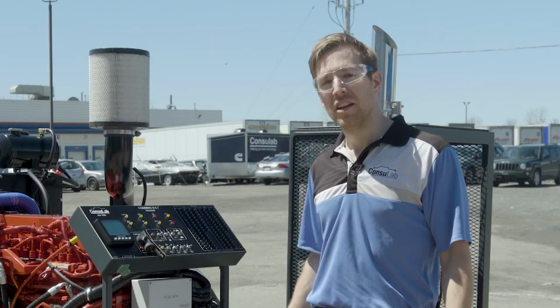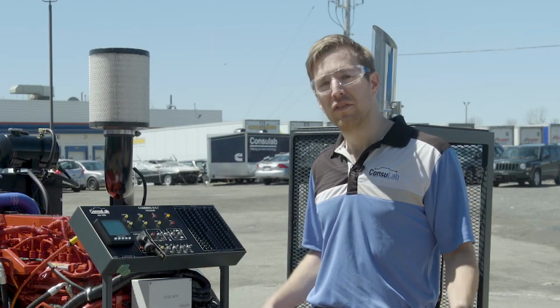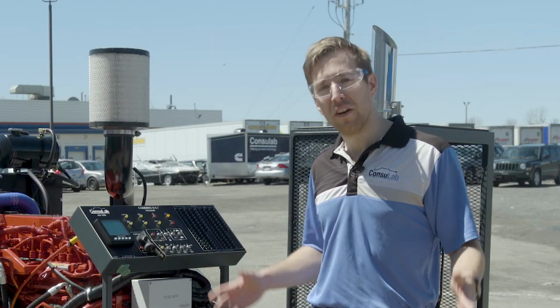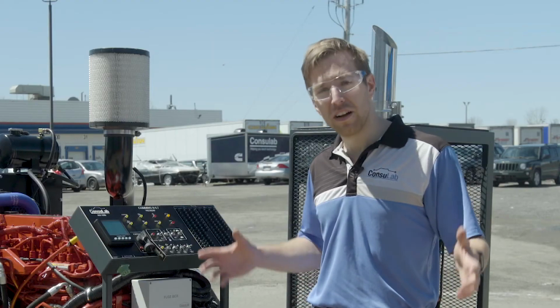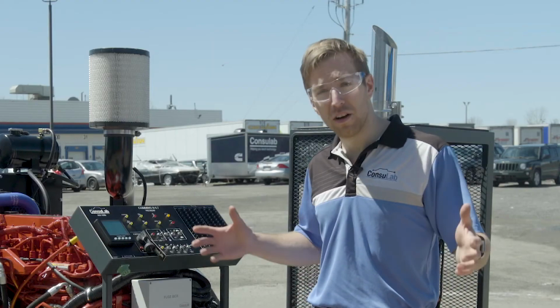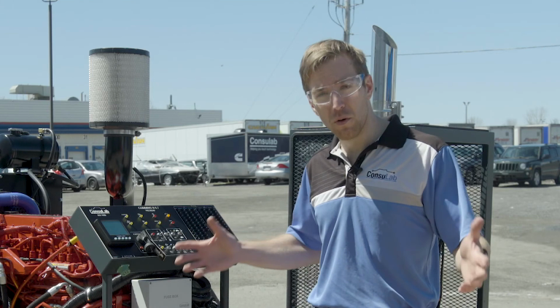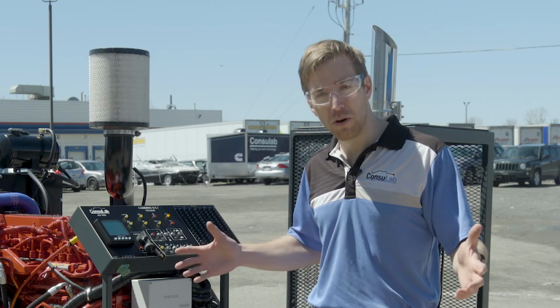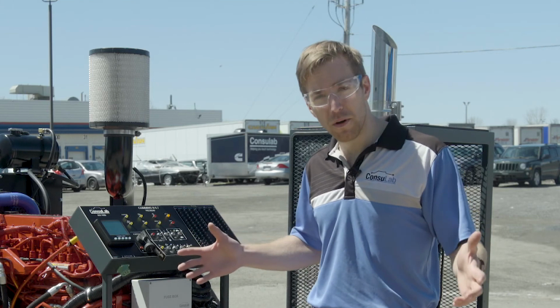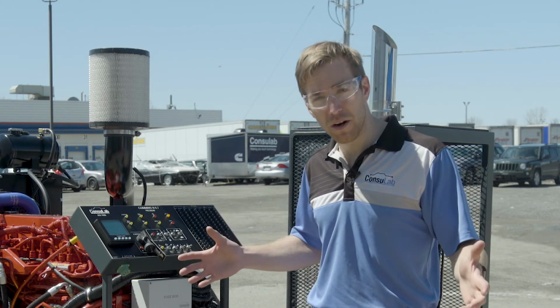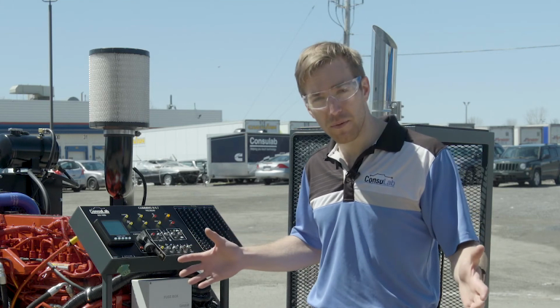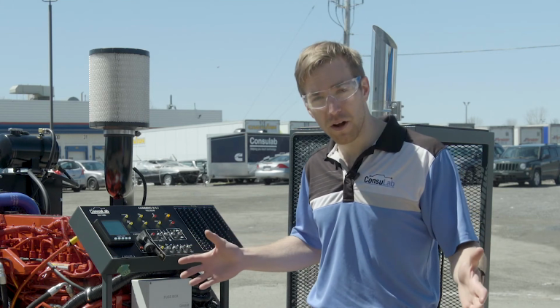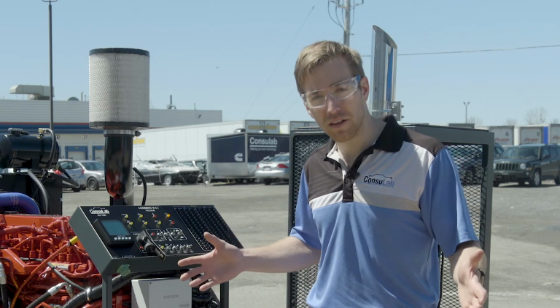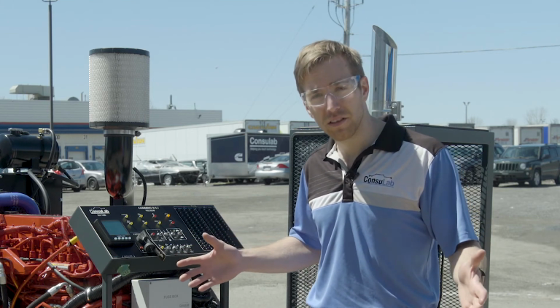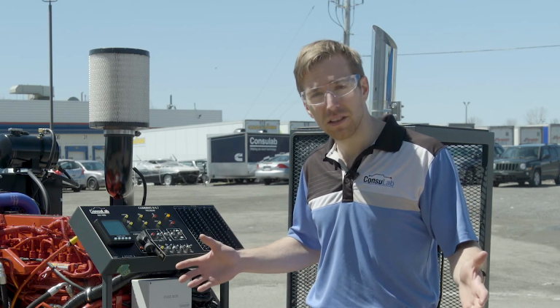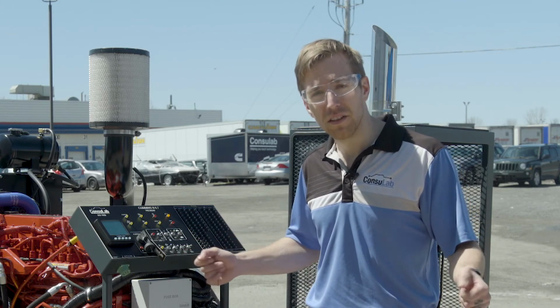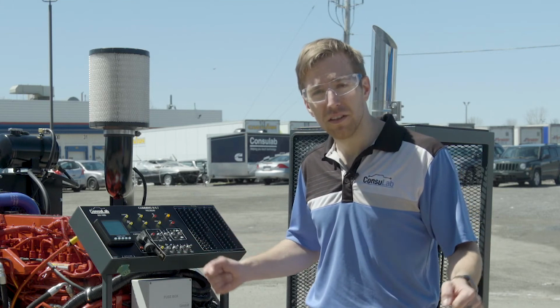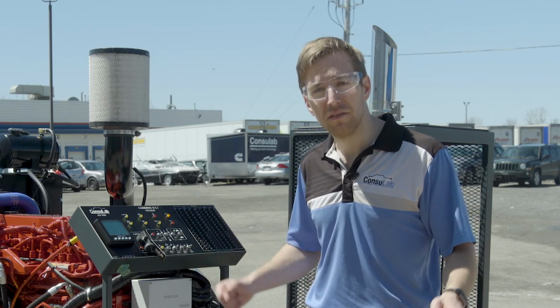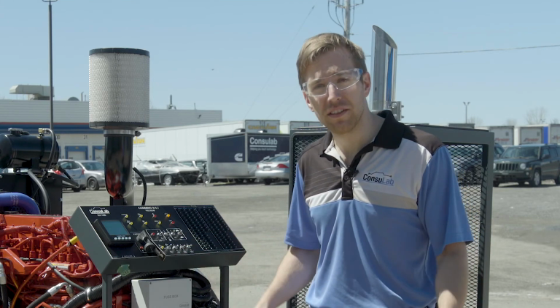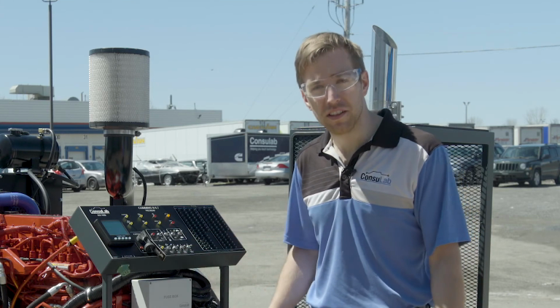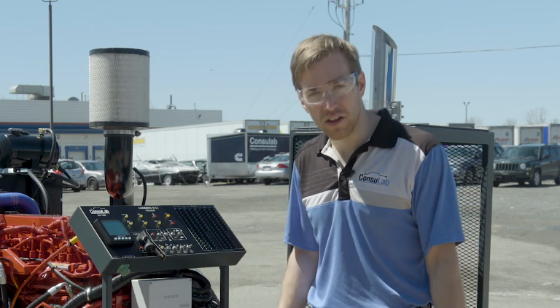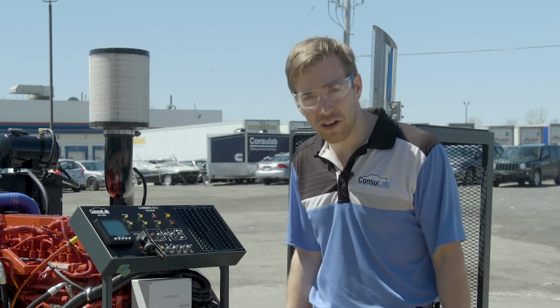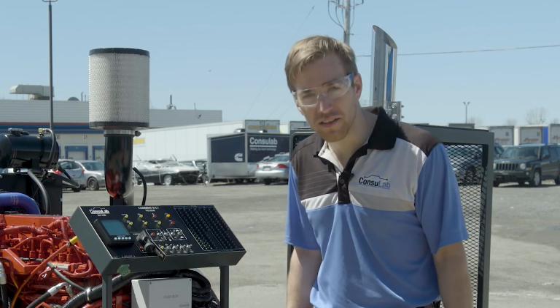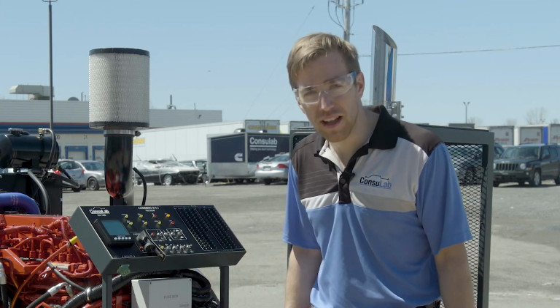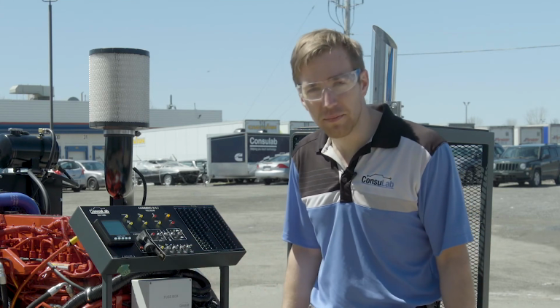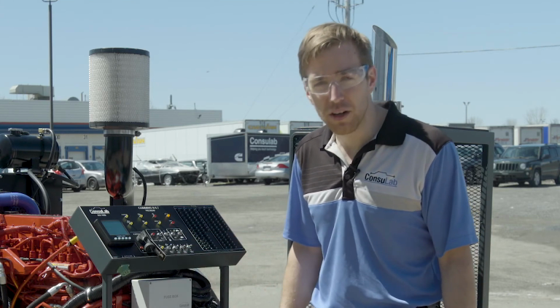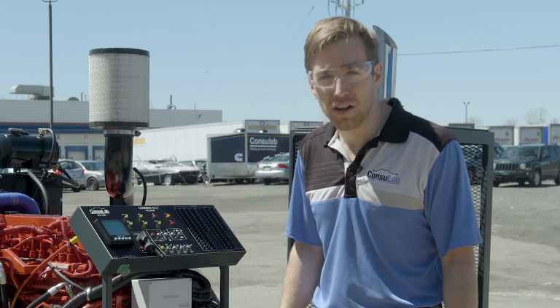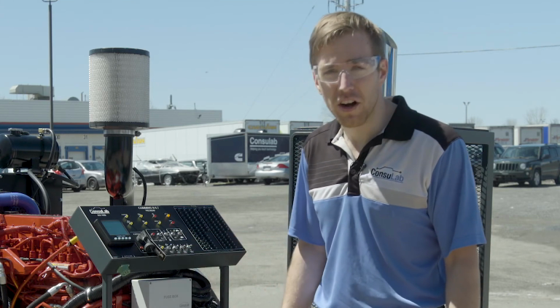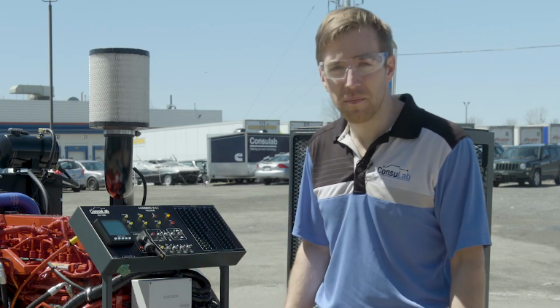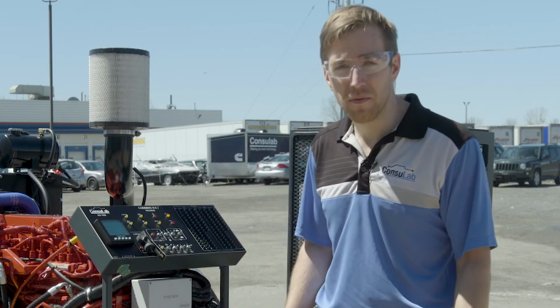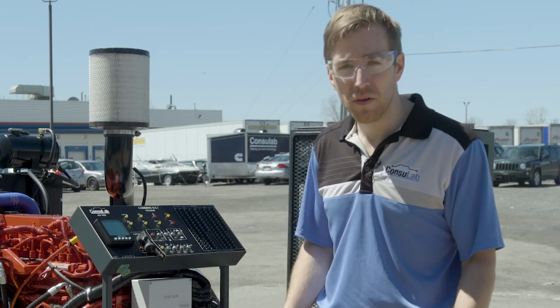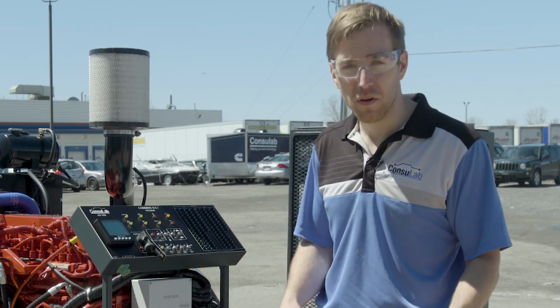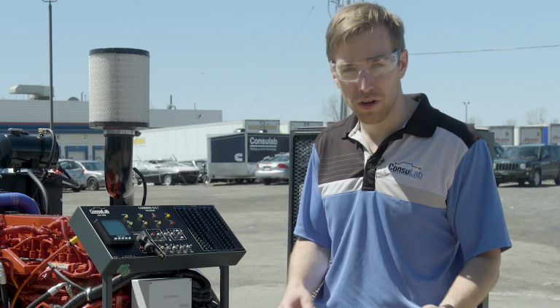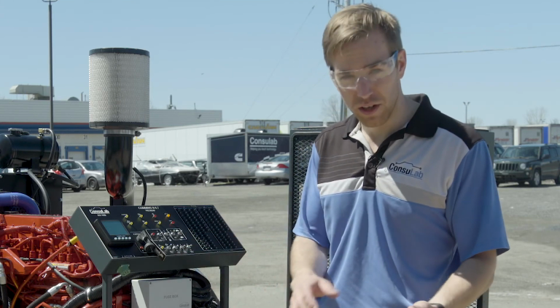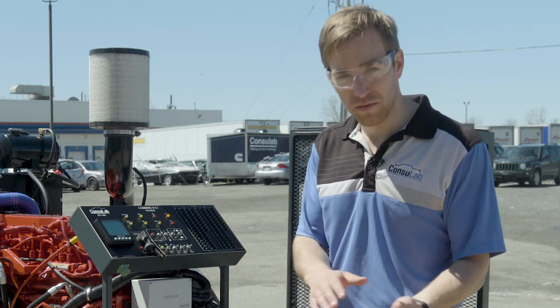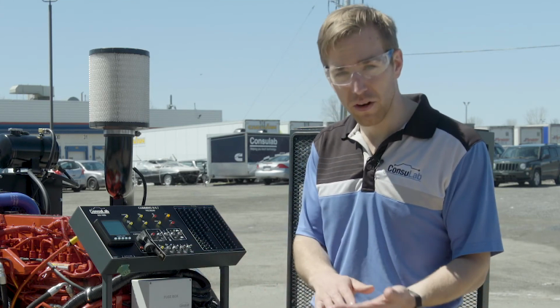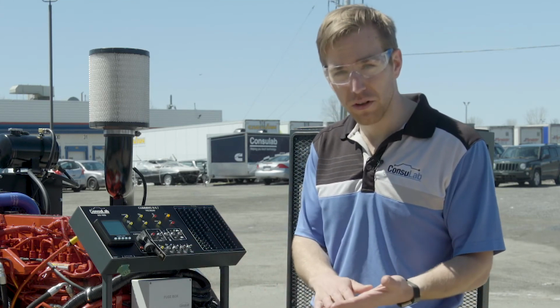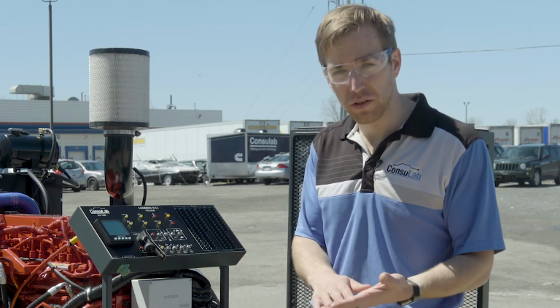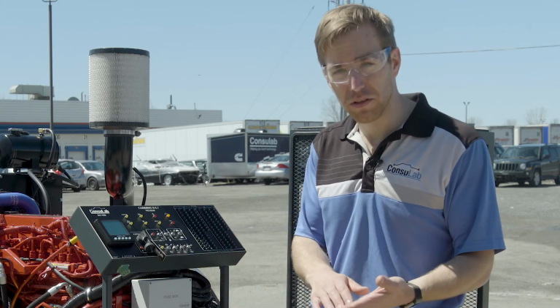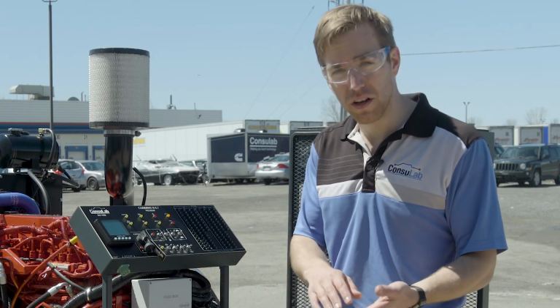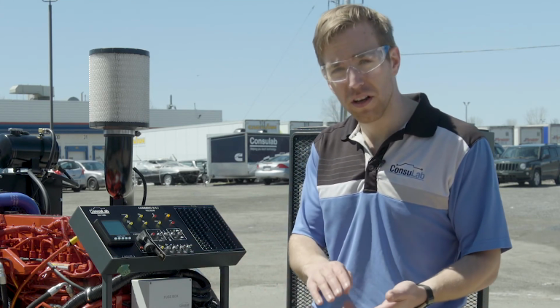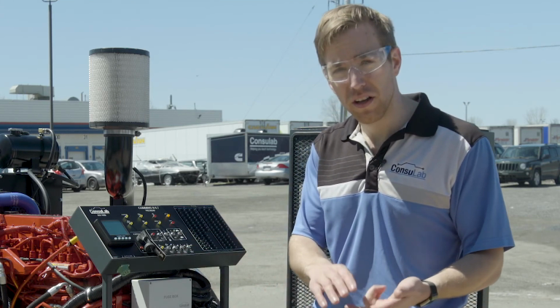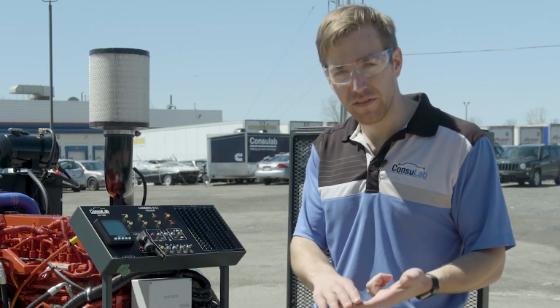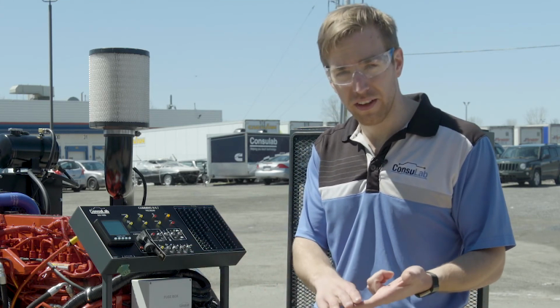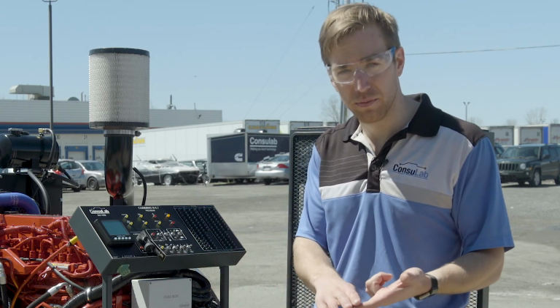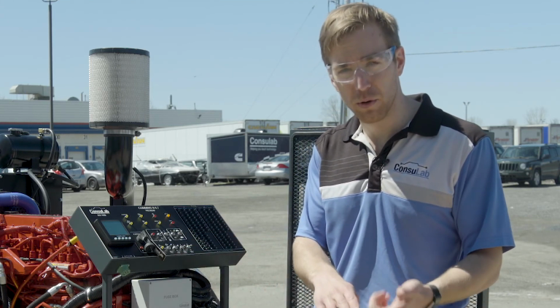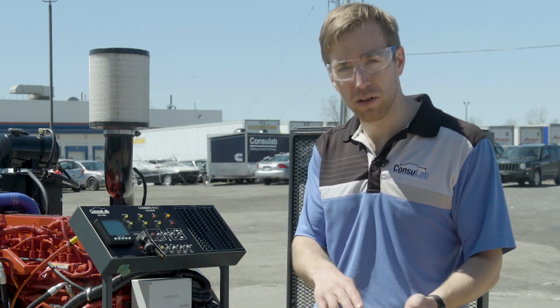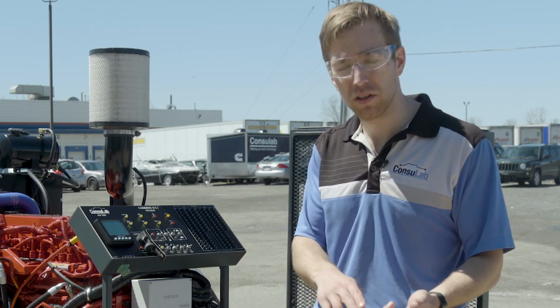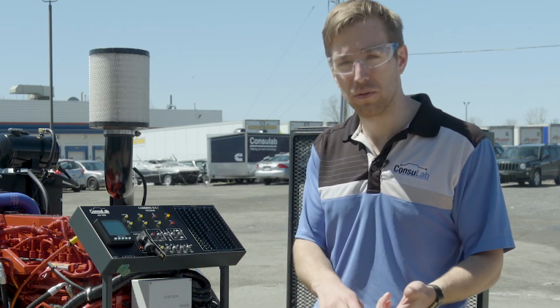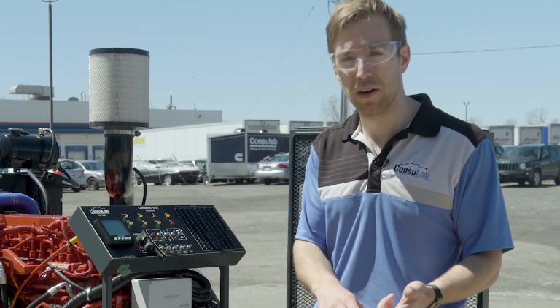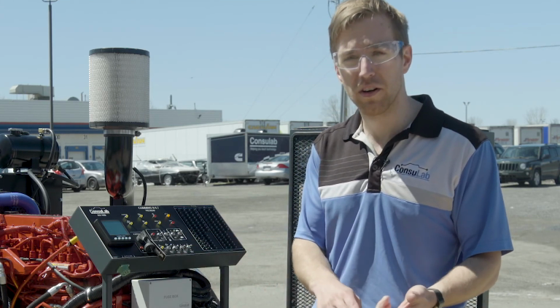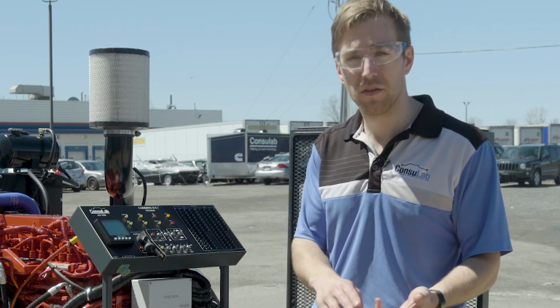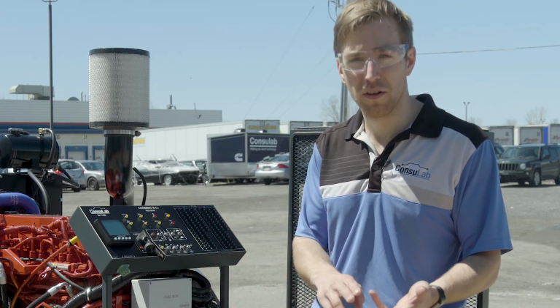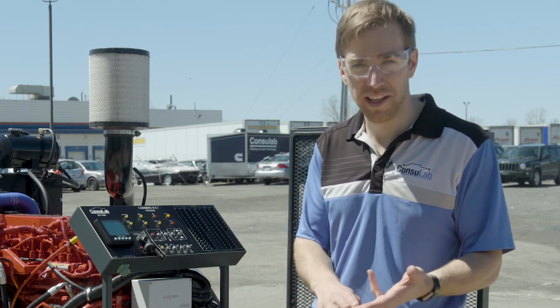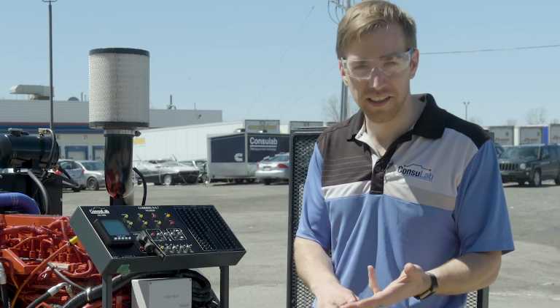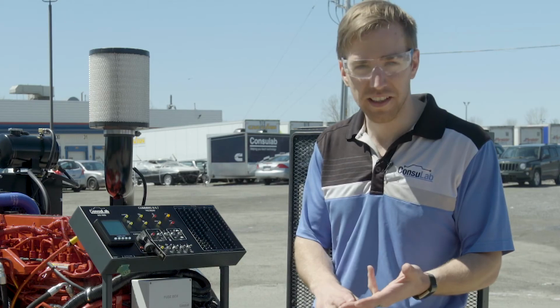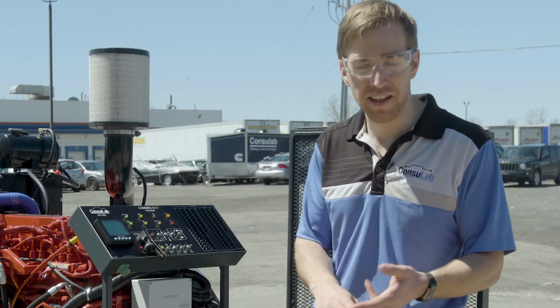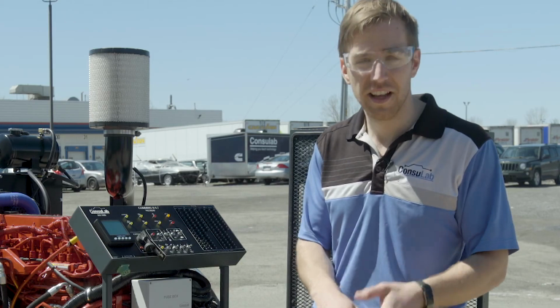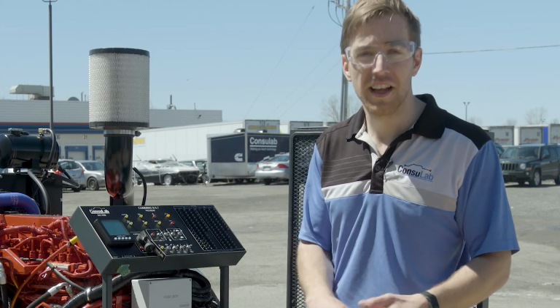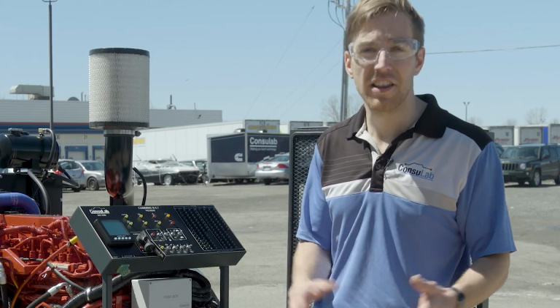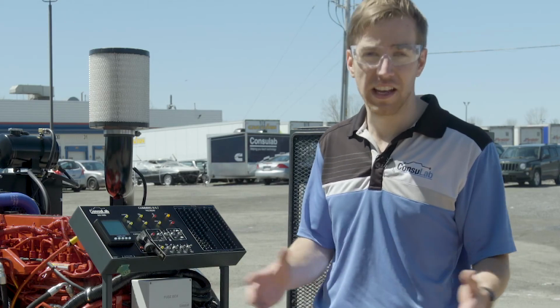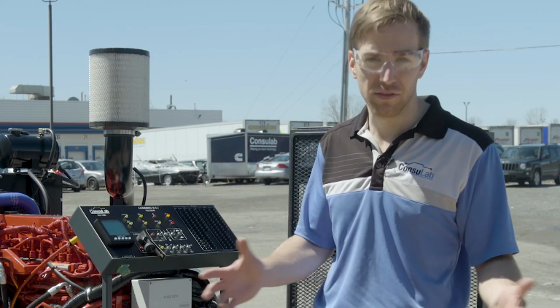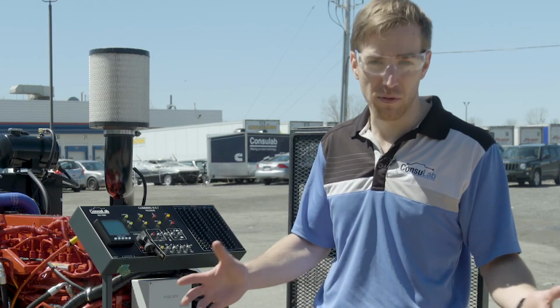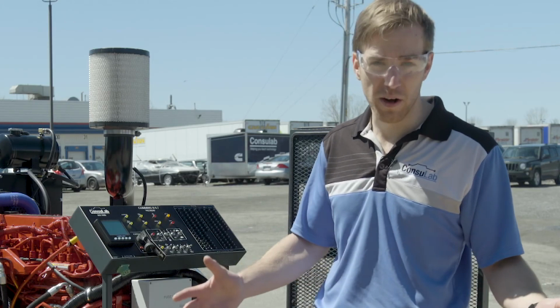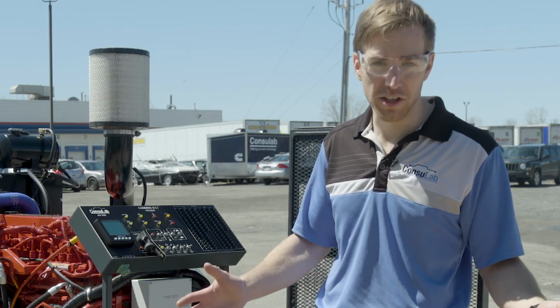To find out more about our products, visit Consulab.com, or you can follow us on Facebook, Twitter, or LinkedIn. Thanks for watching.